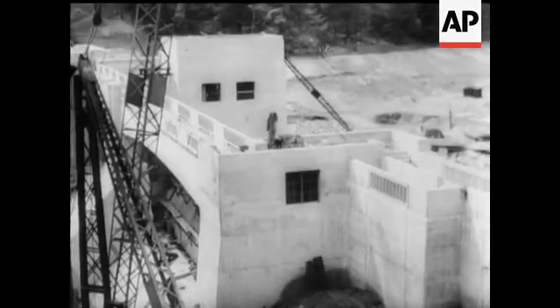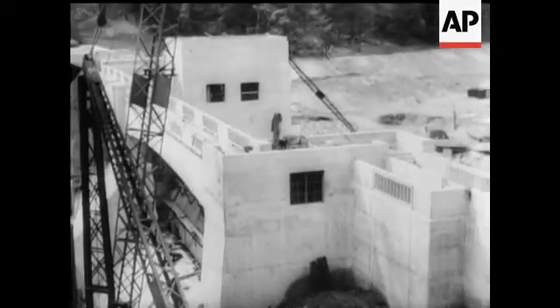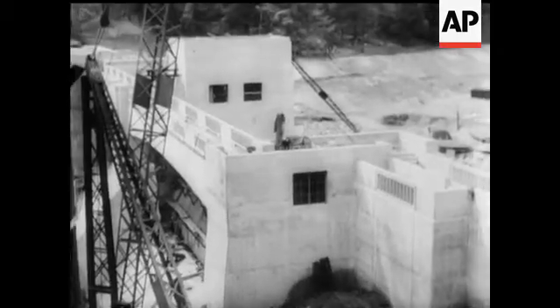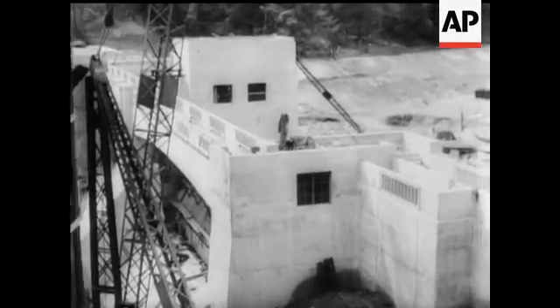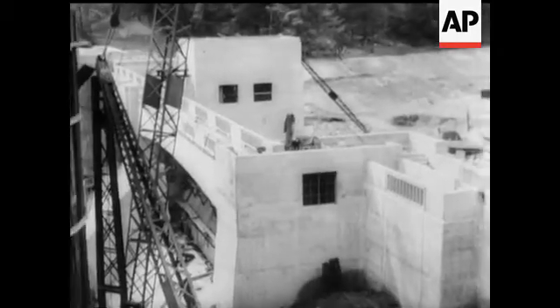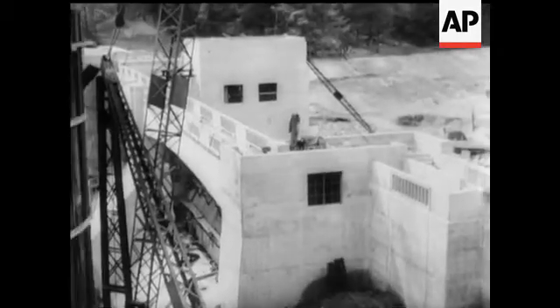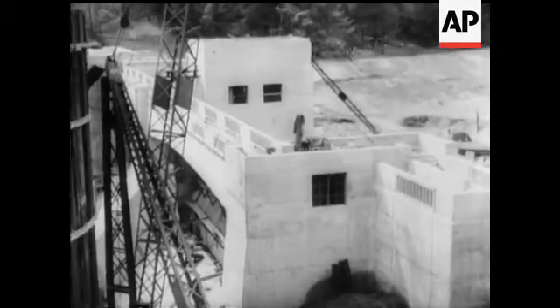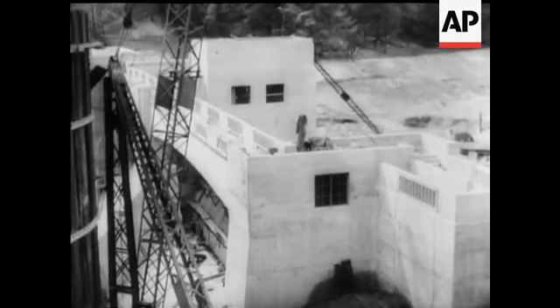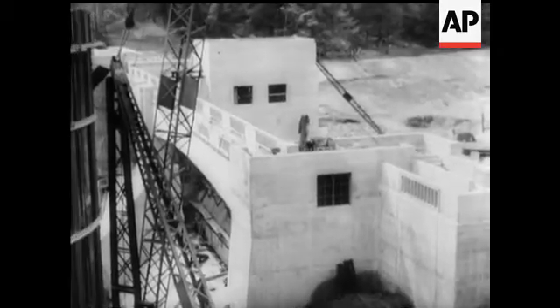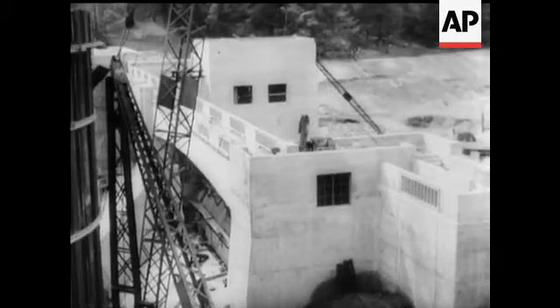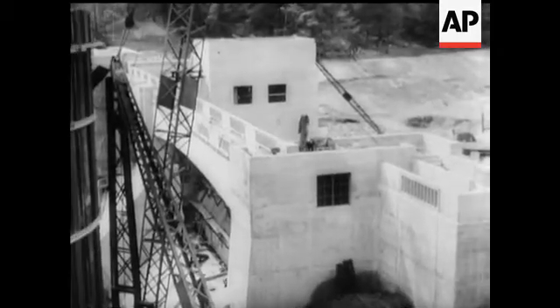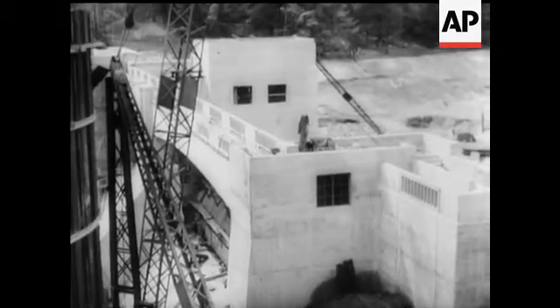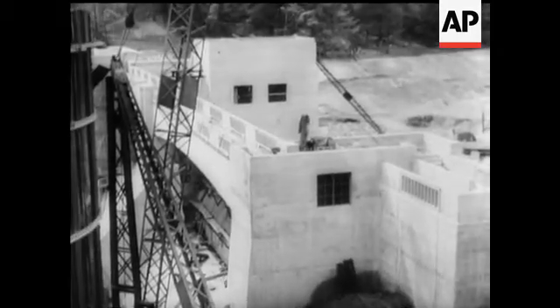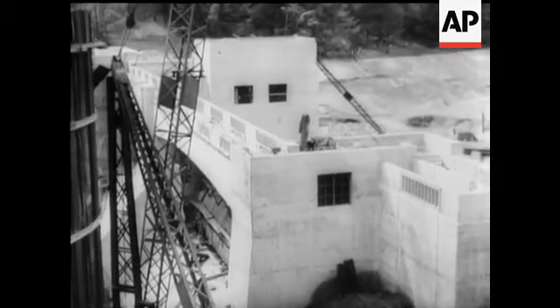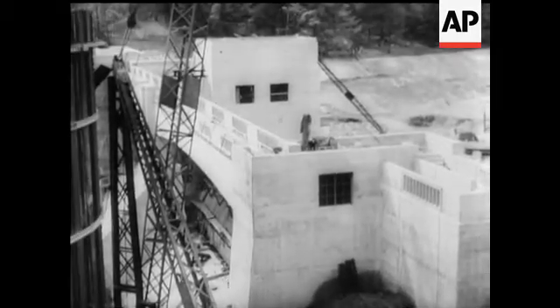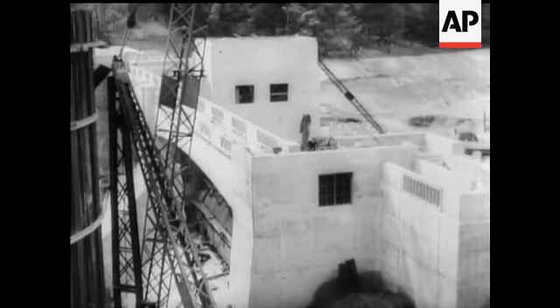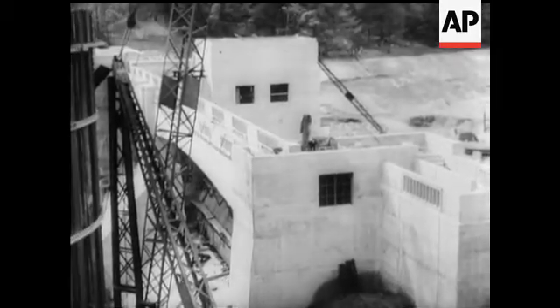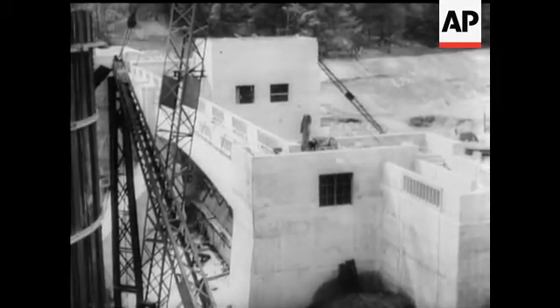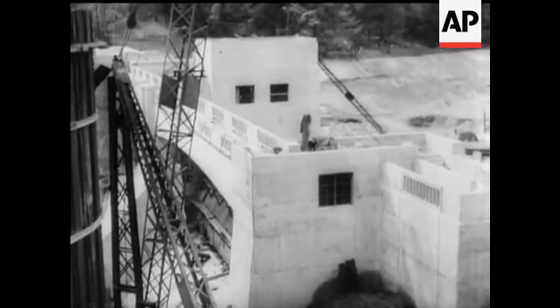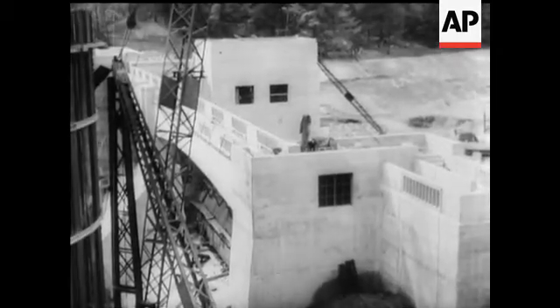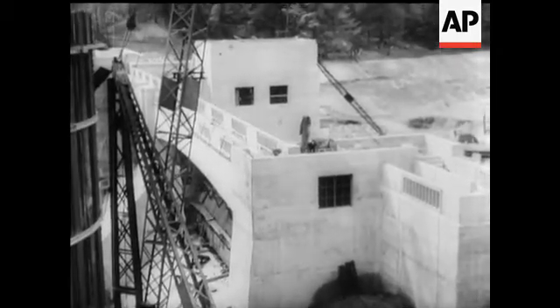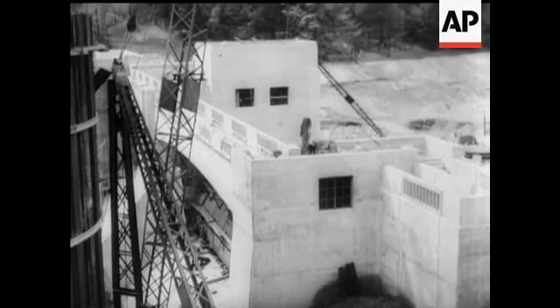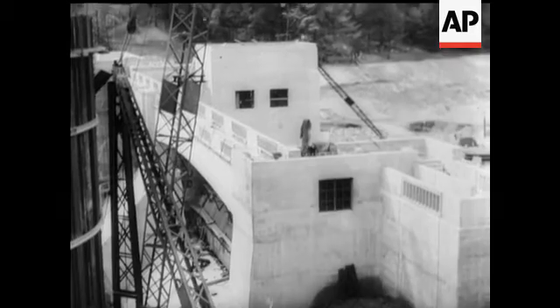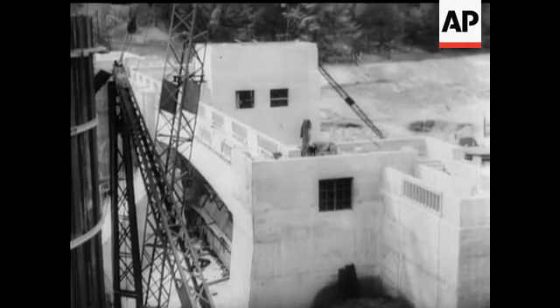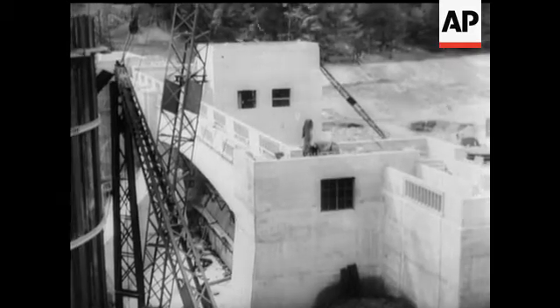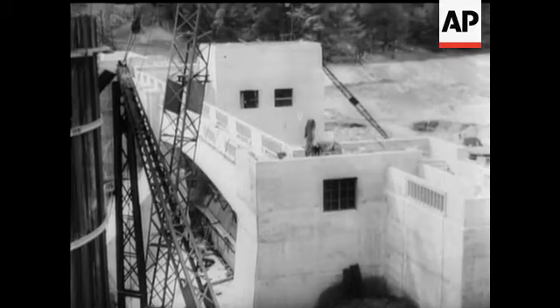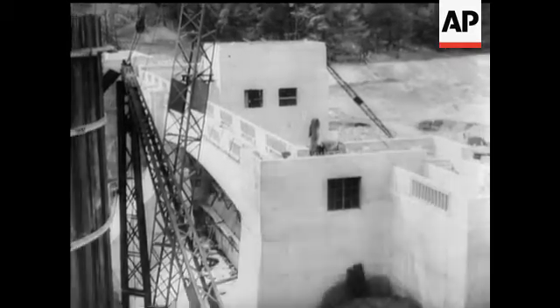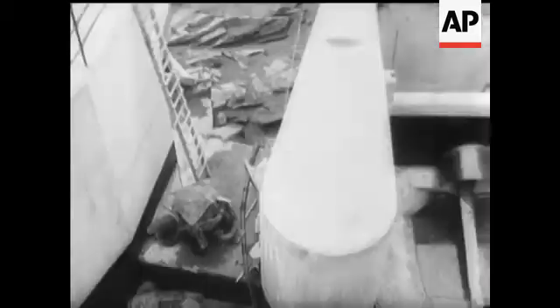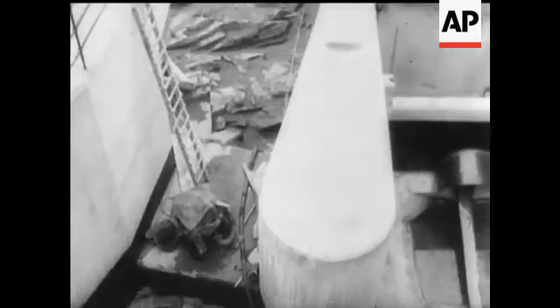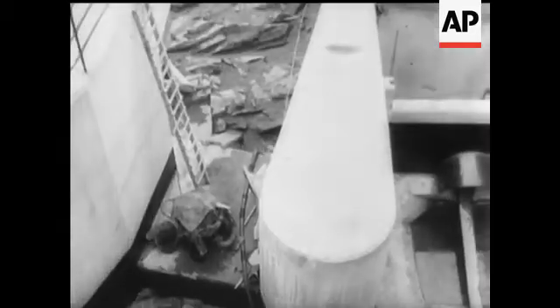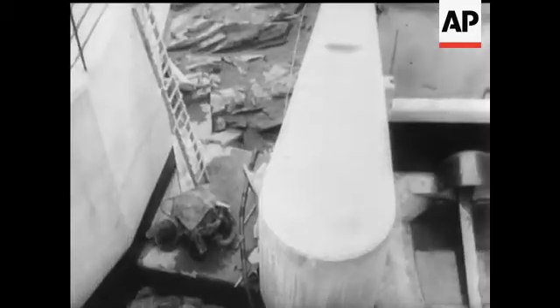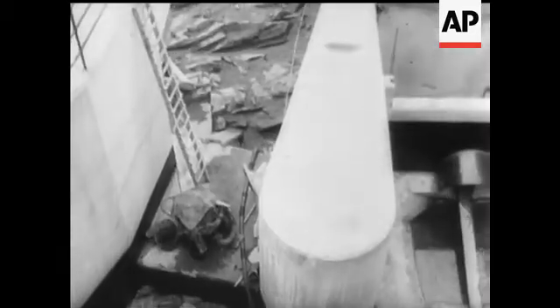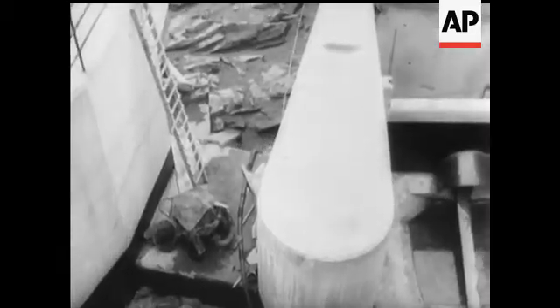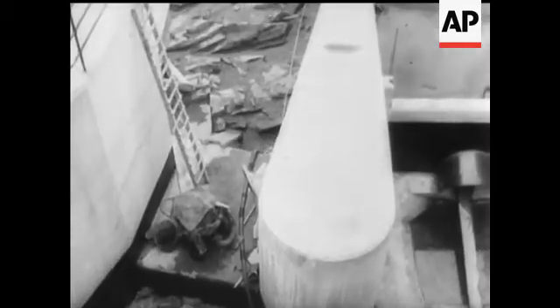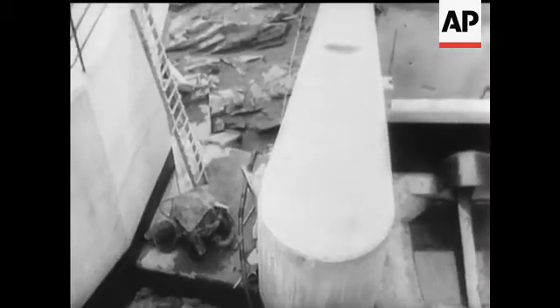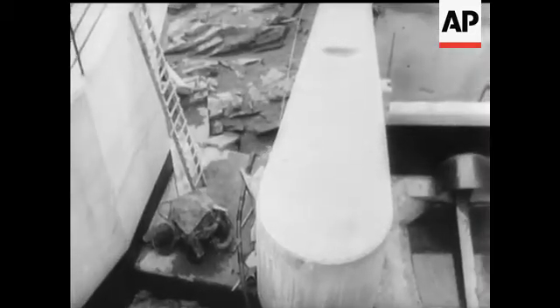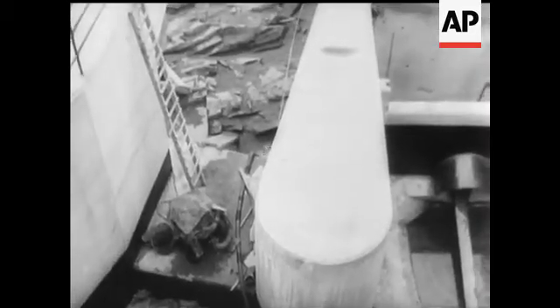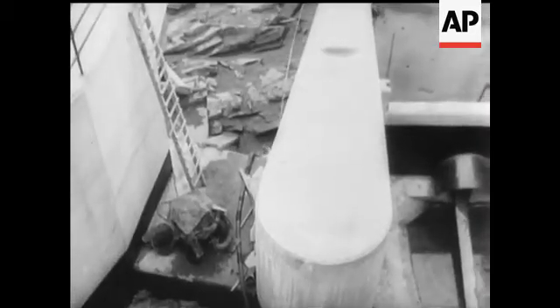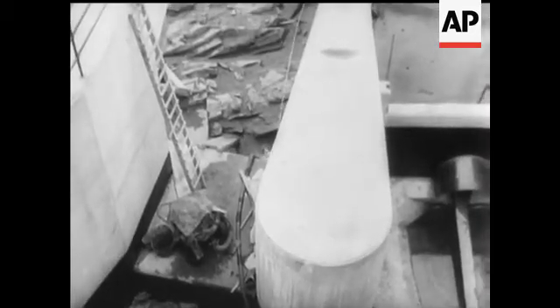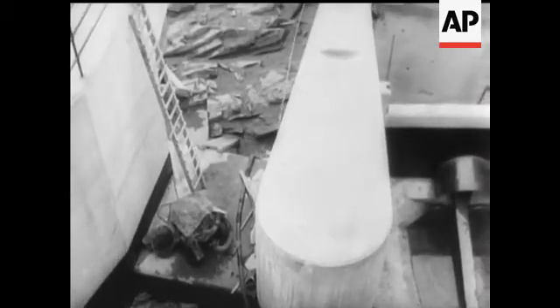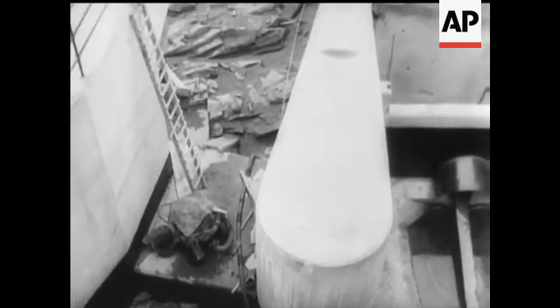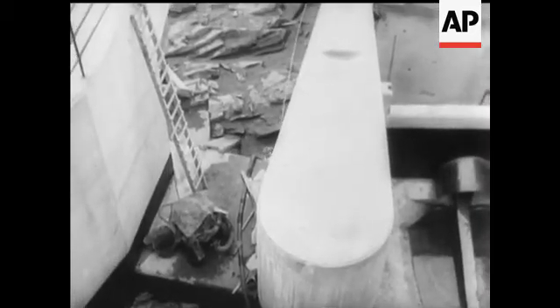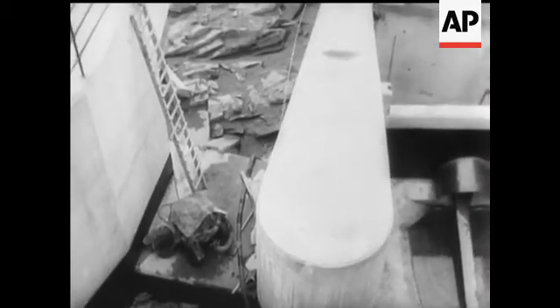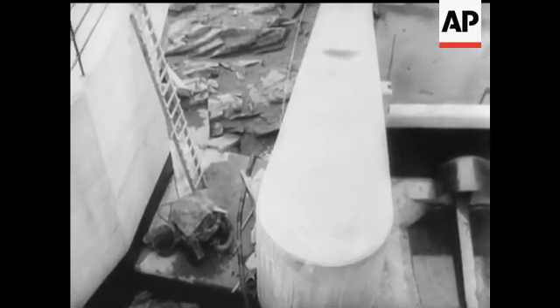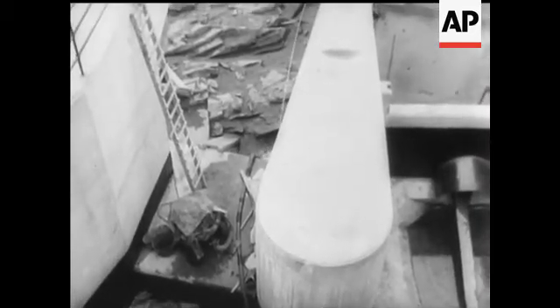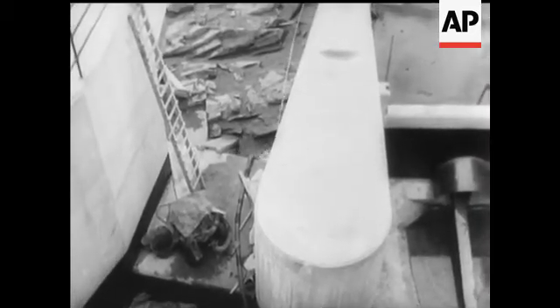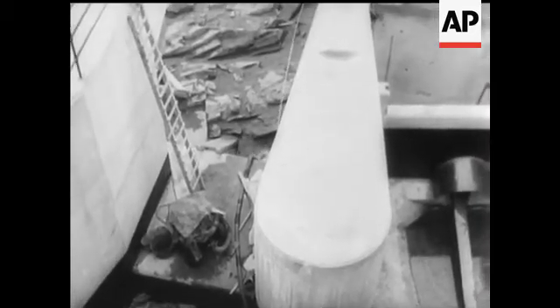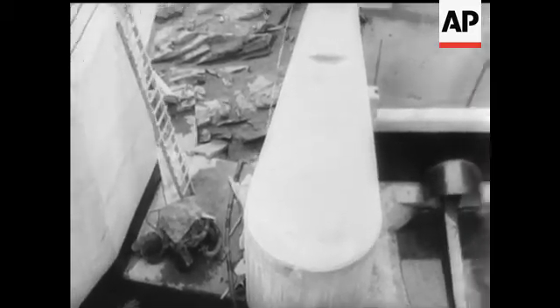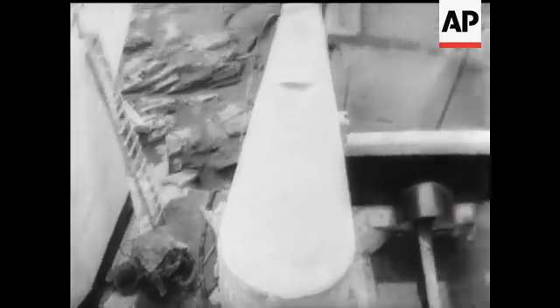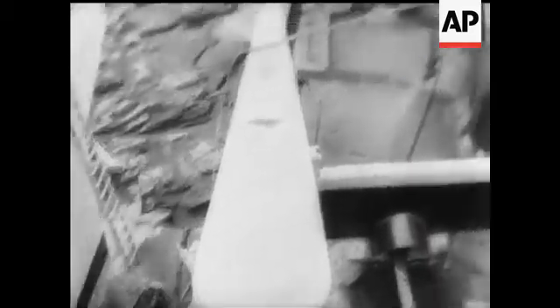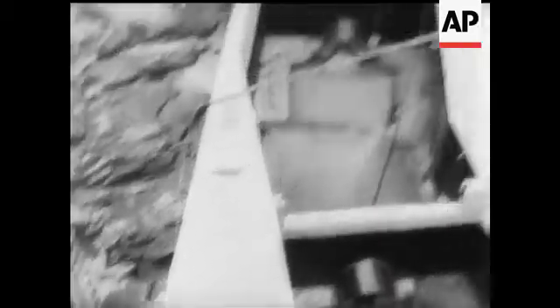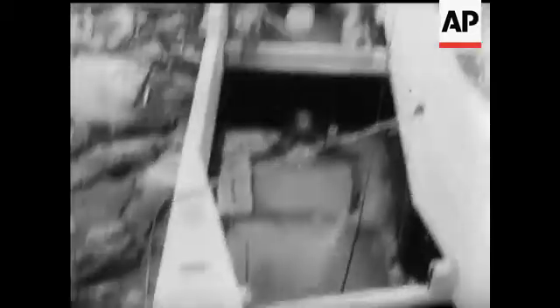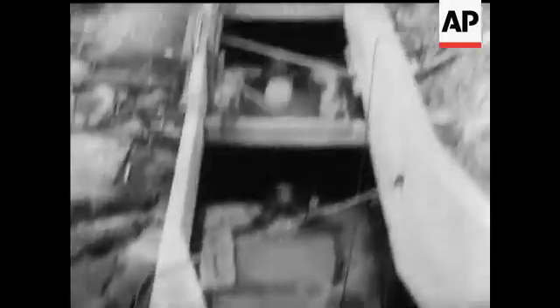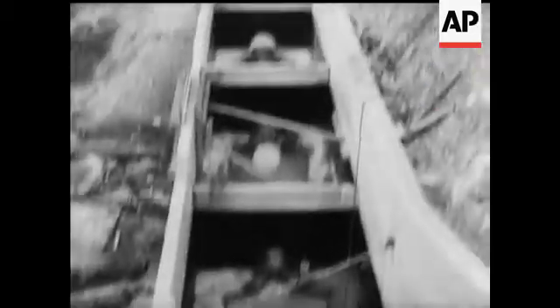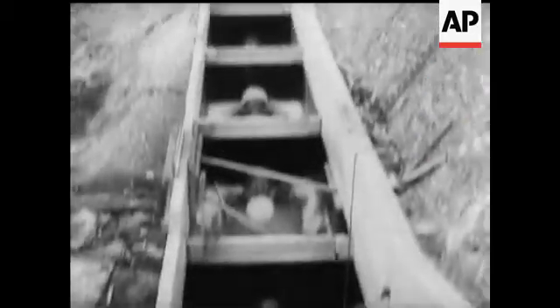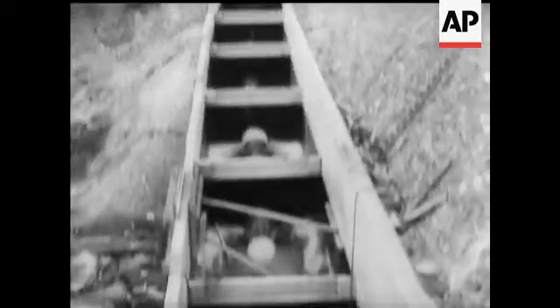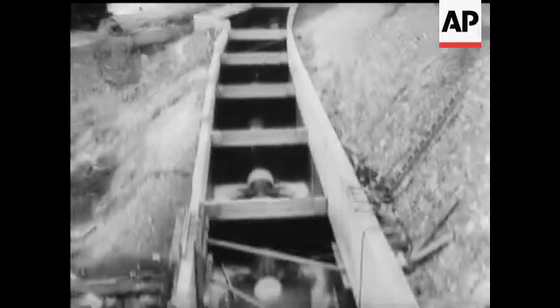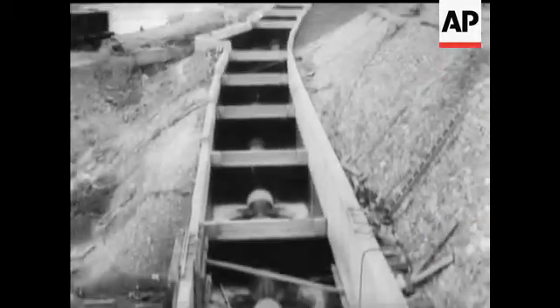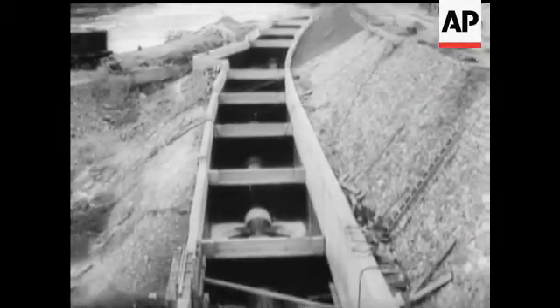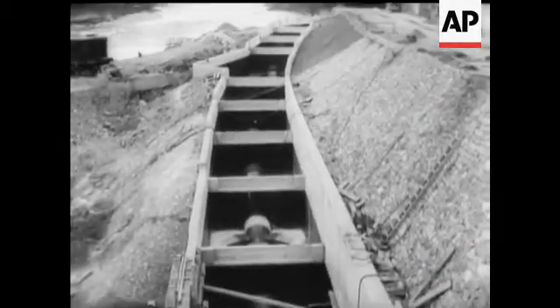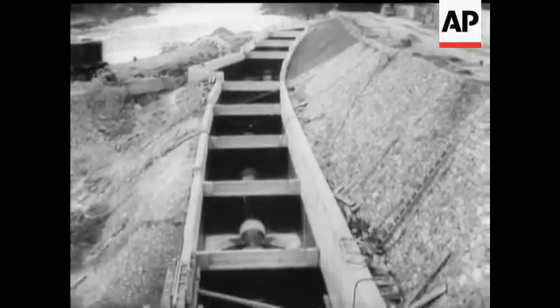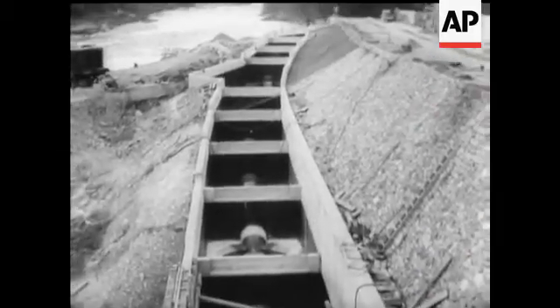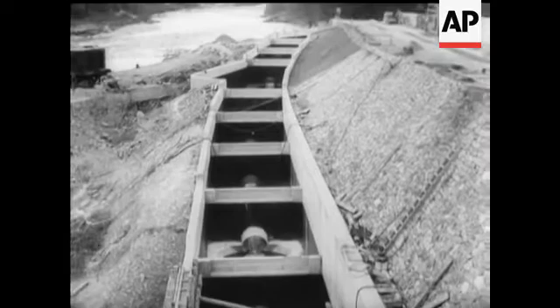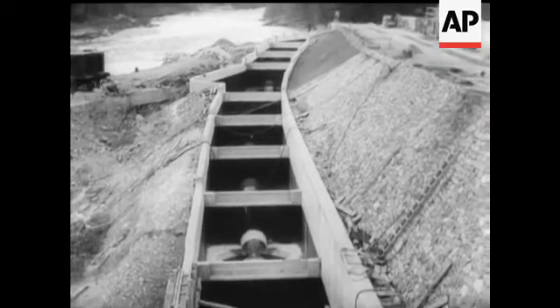With all this great planning and advancement, don't think the salmon have been forgotten. Passes have been built to enable them to reach the spawning grounds during the season.